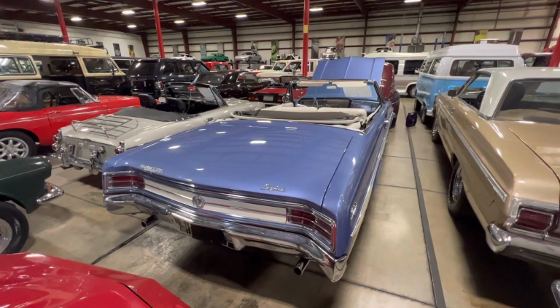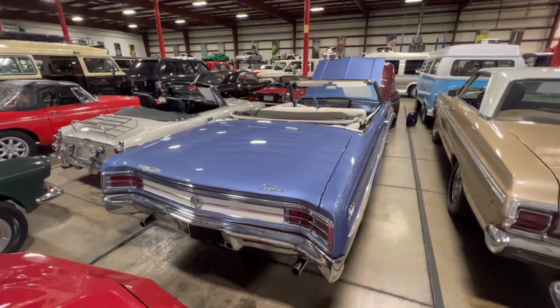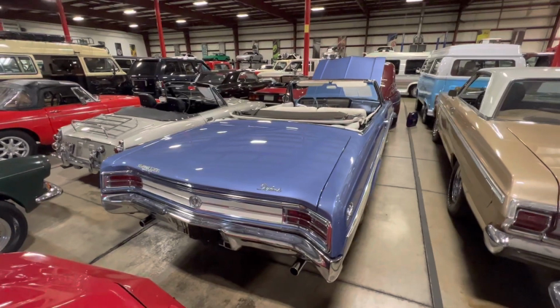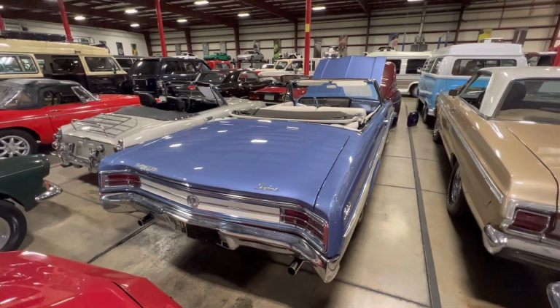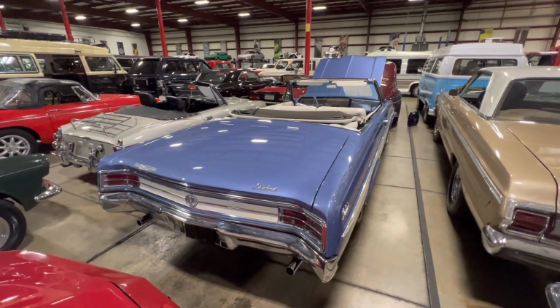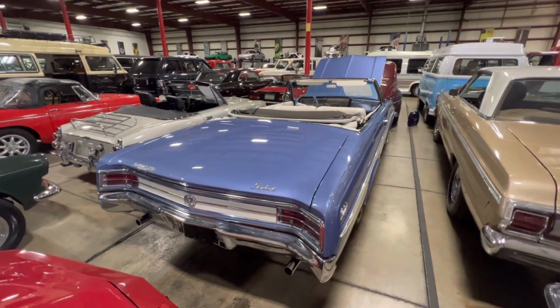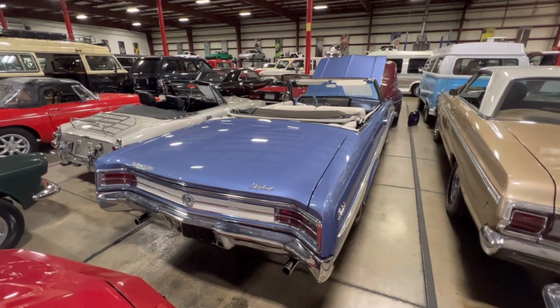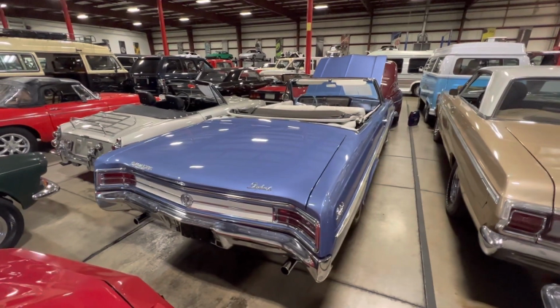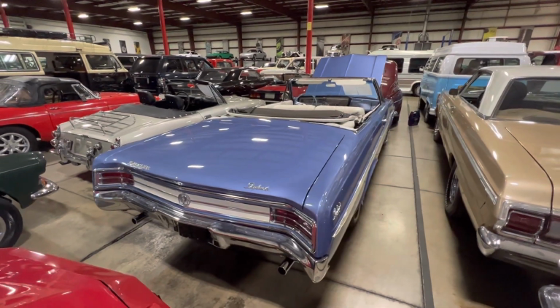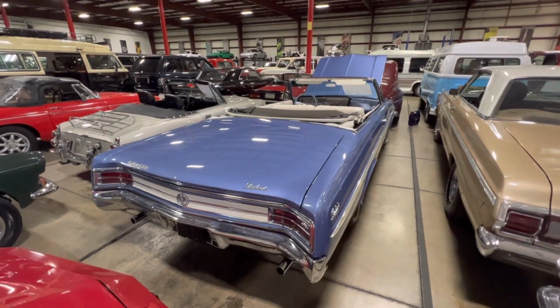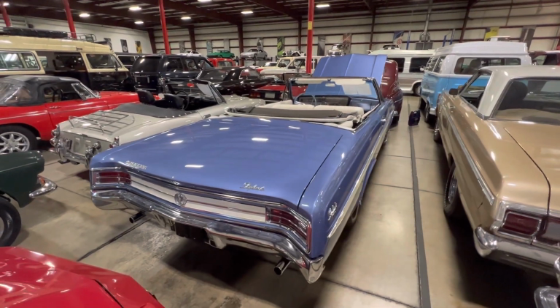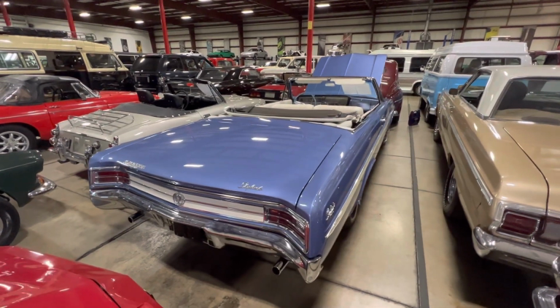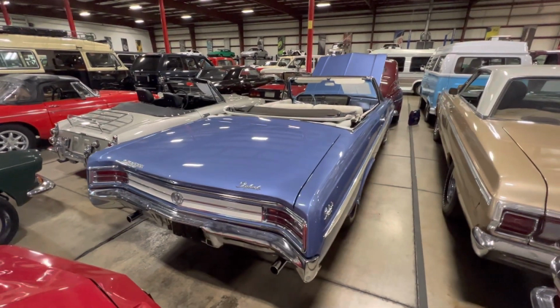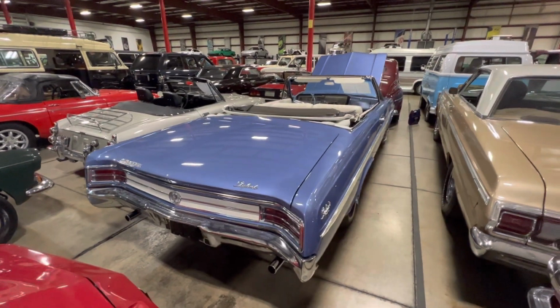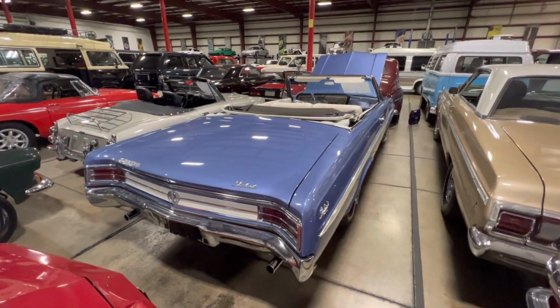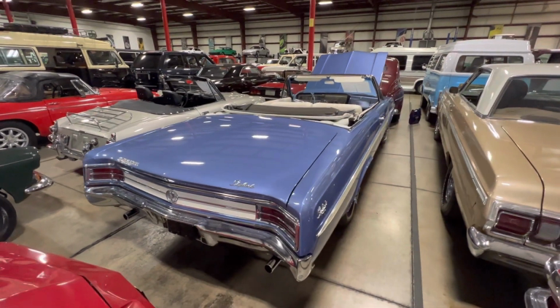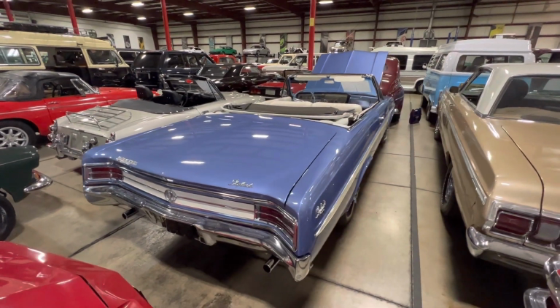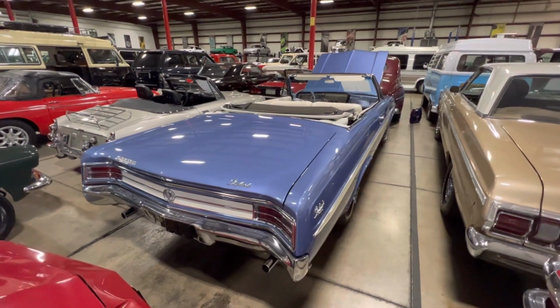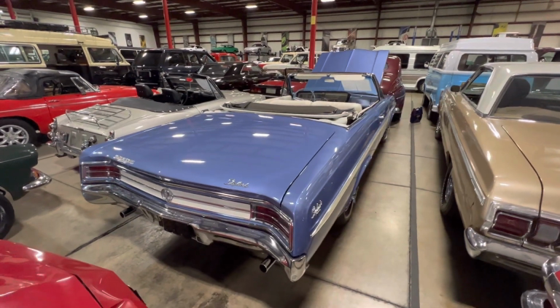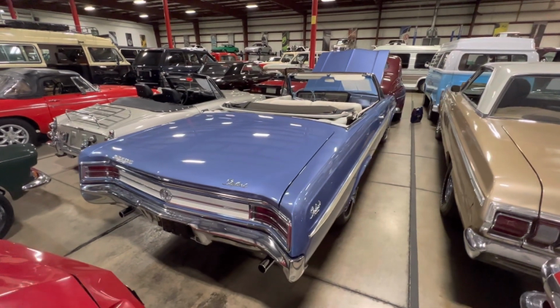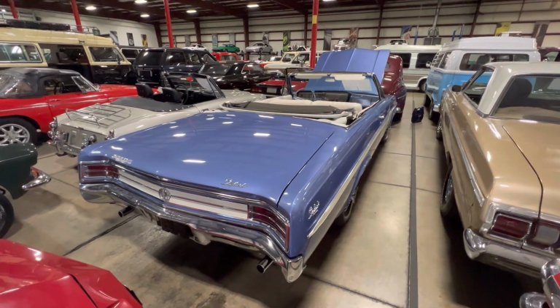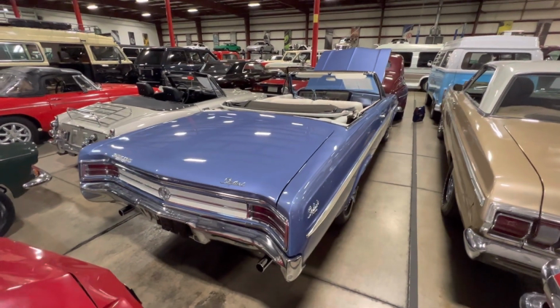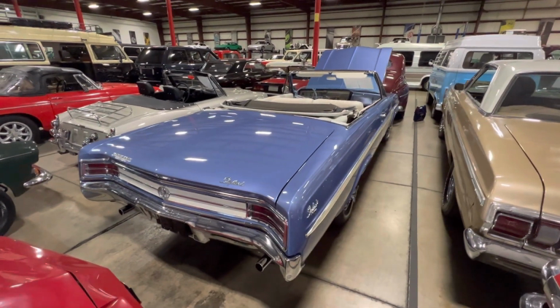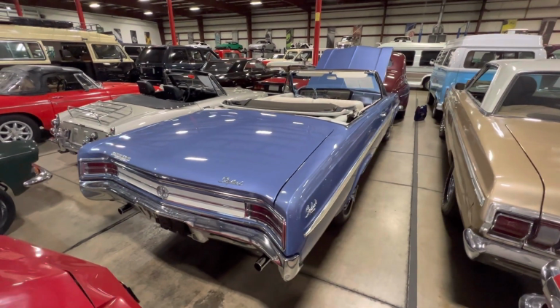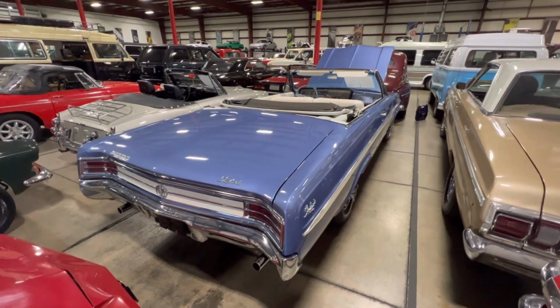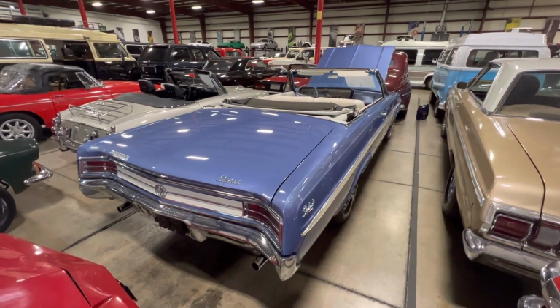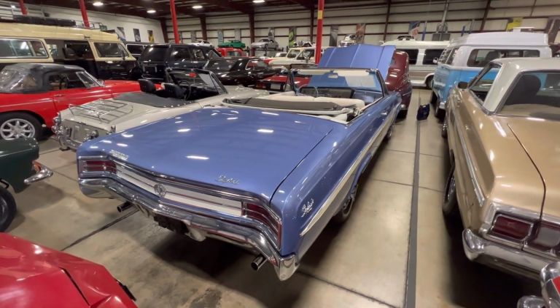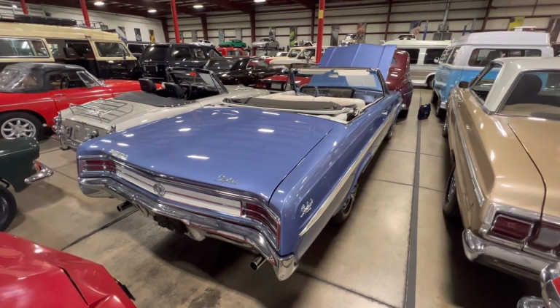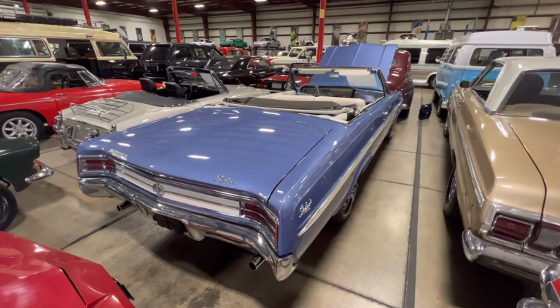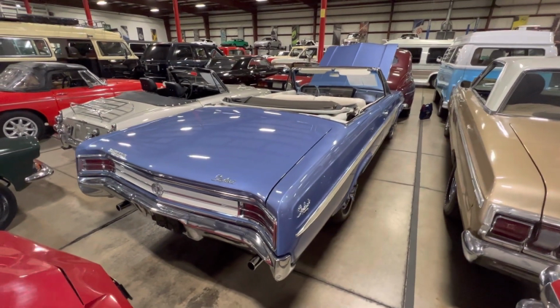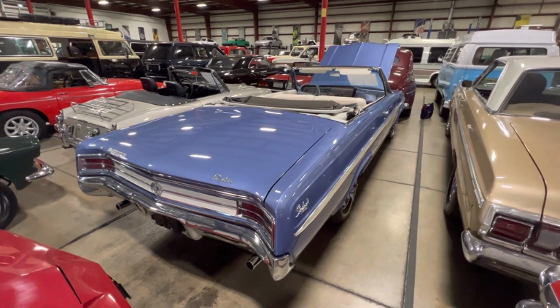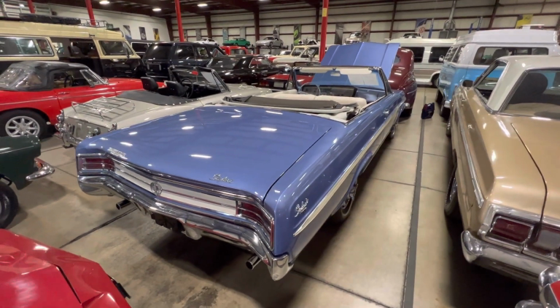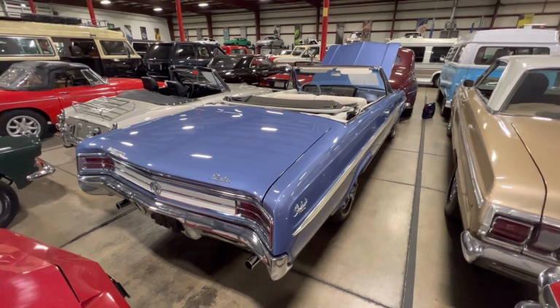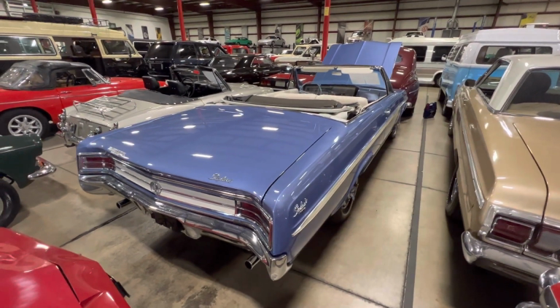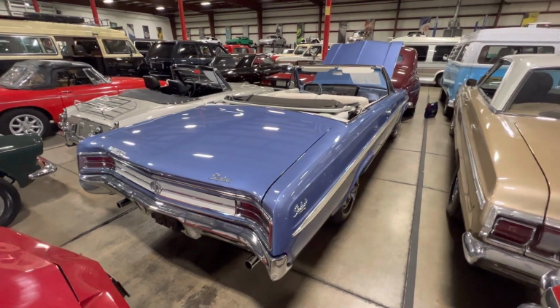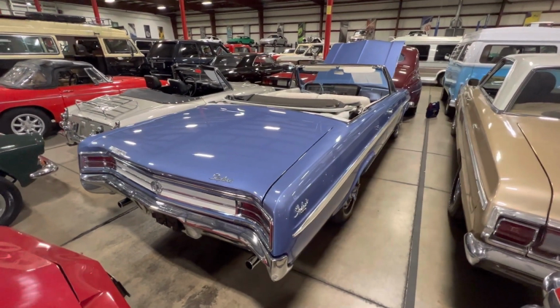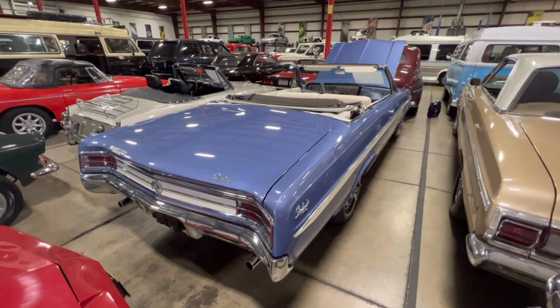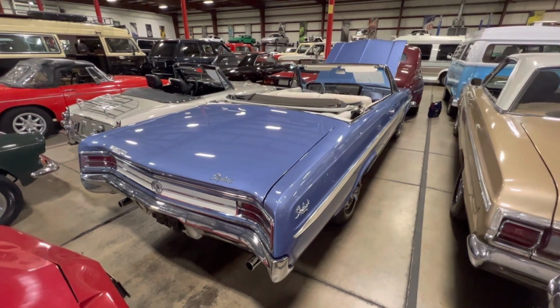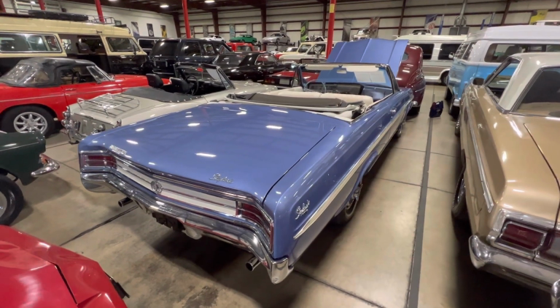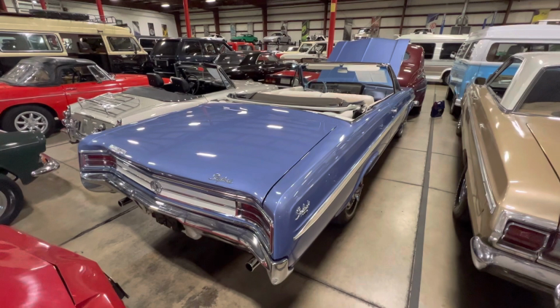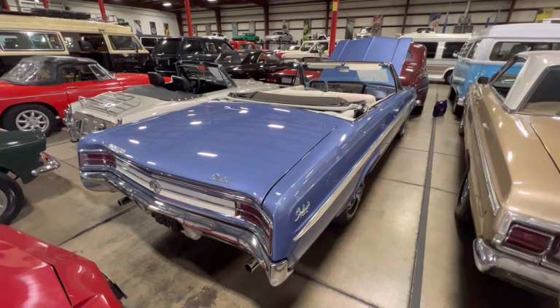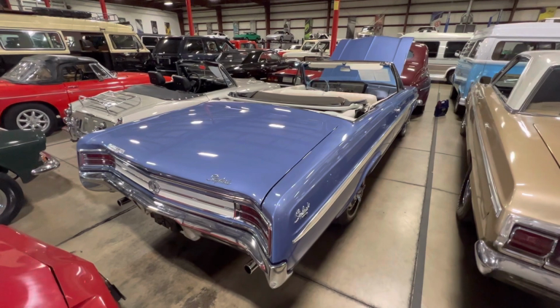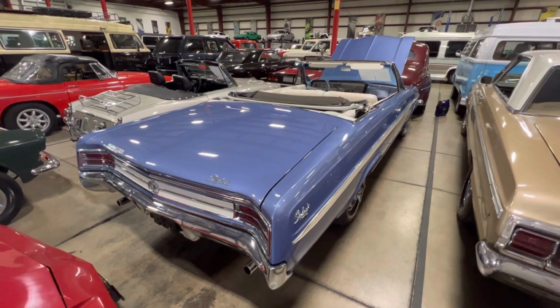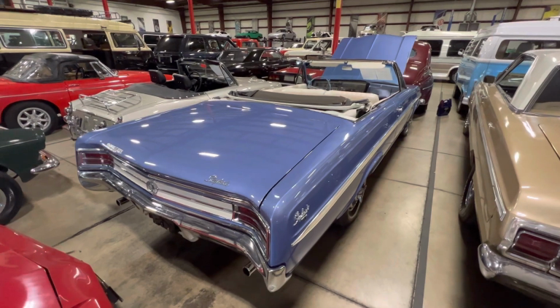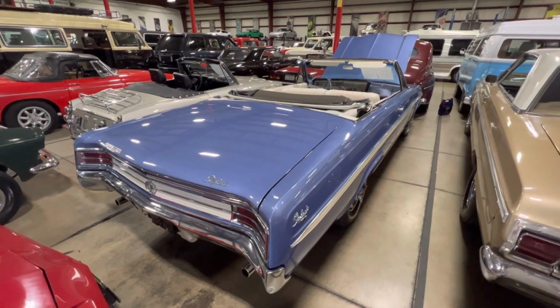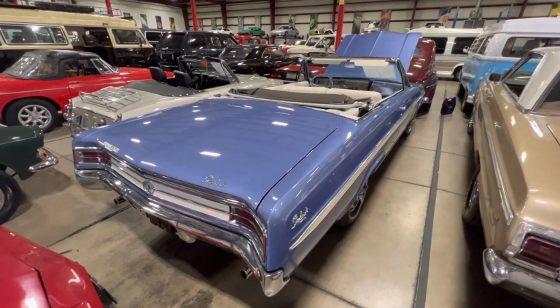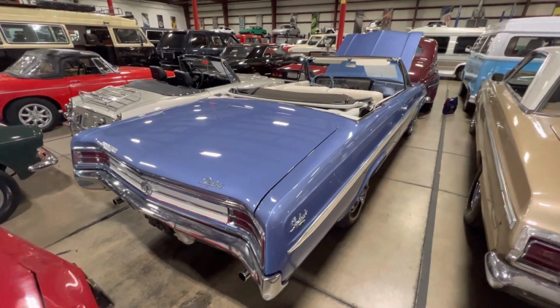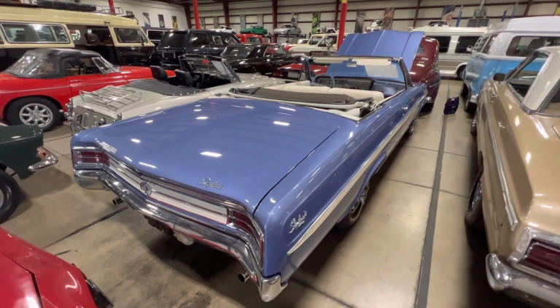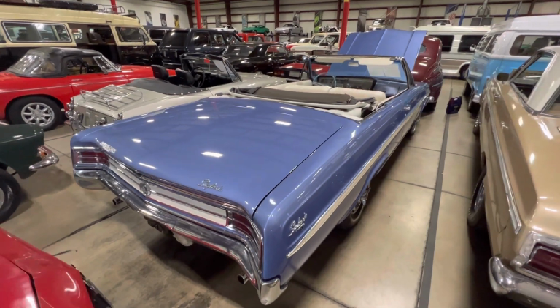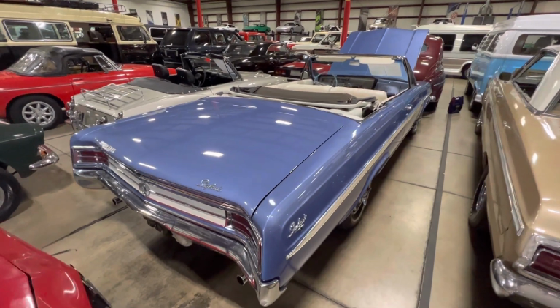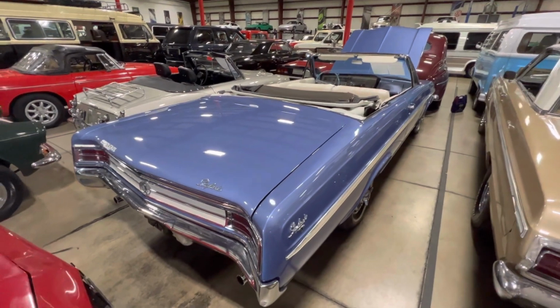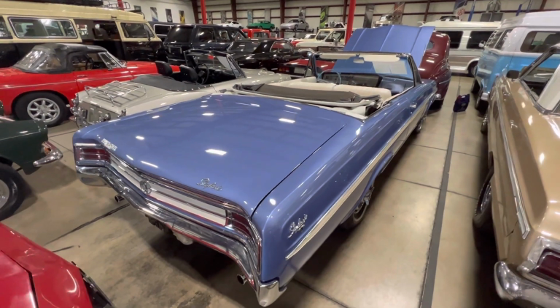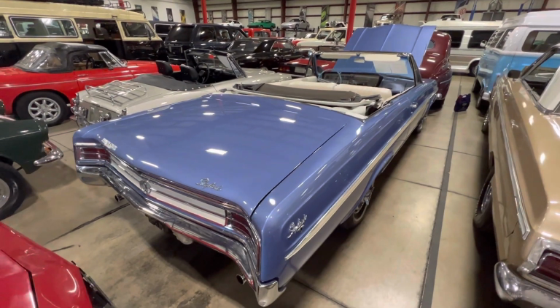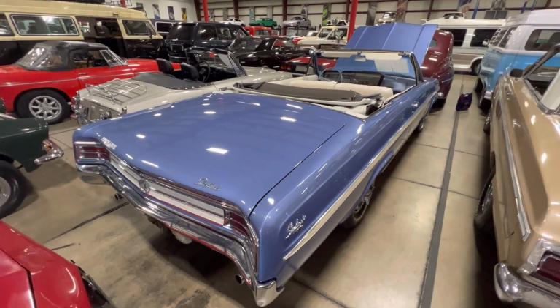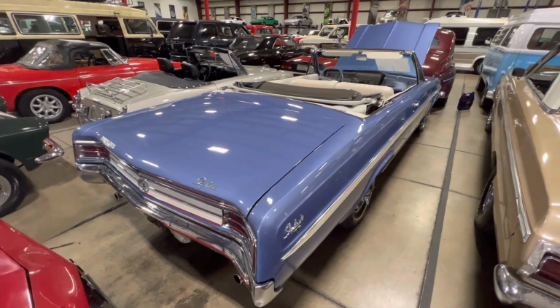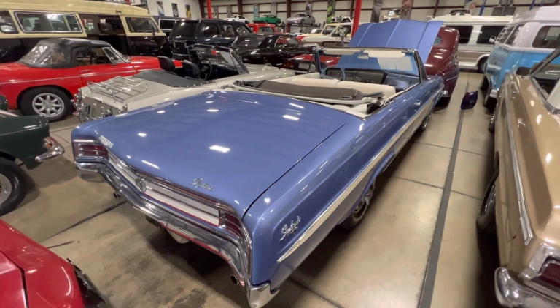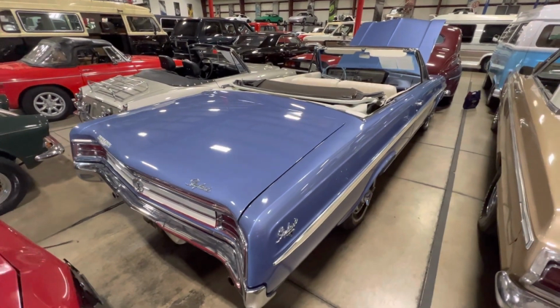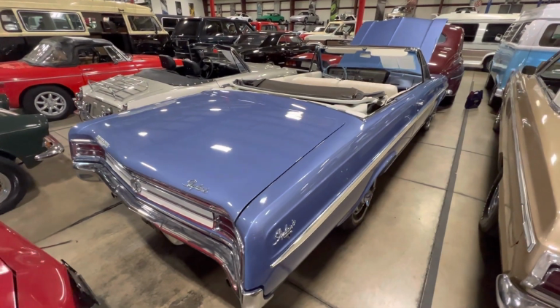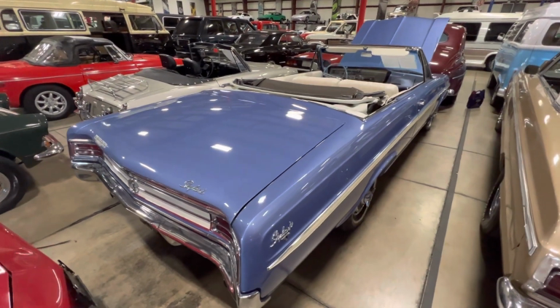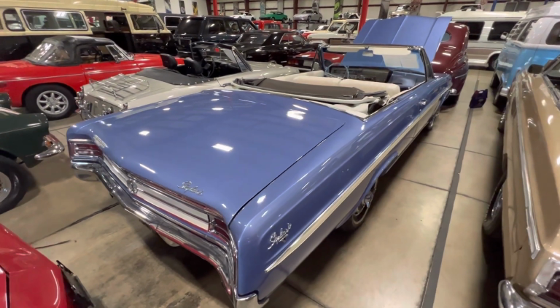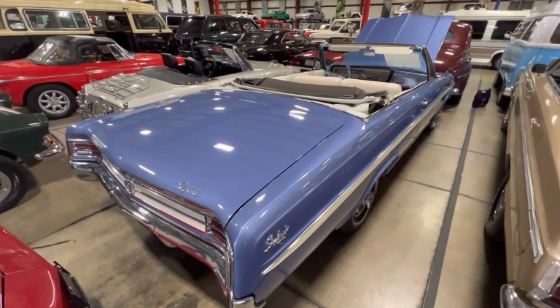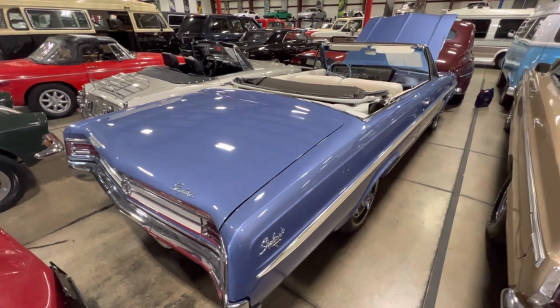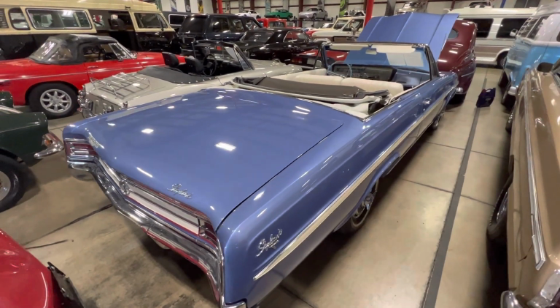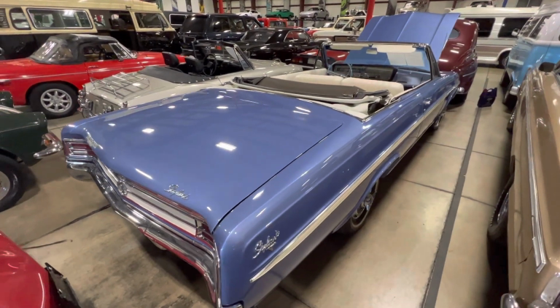How's it going everyone? Steve here with the GR Auto Gallery, and today I have the pleasure of showing you around this 1964 Buick Skylark convertible.